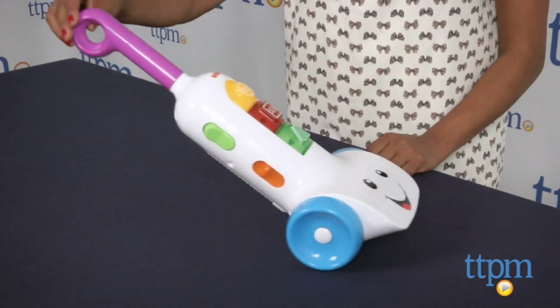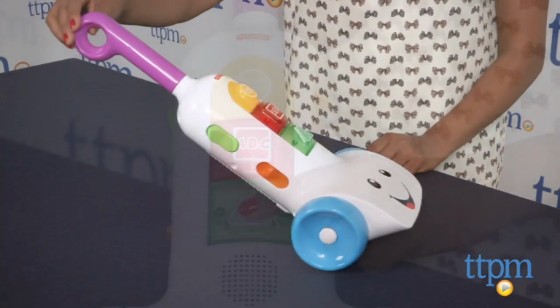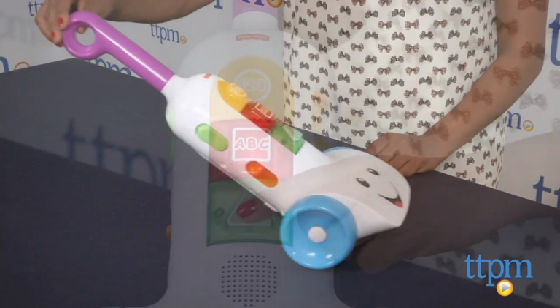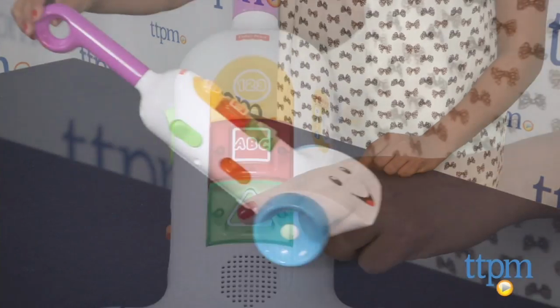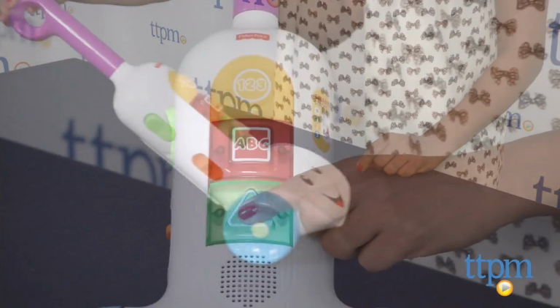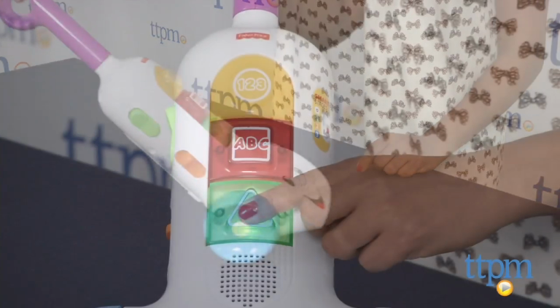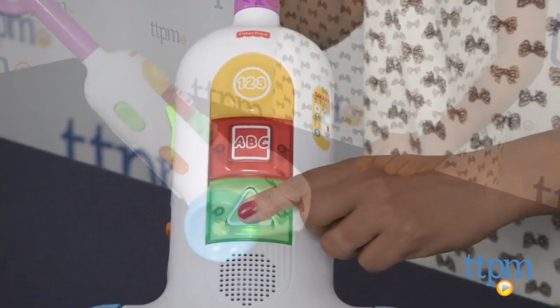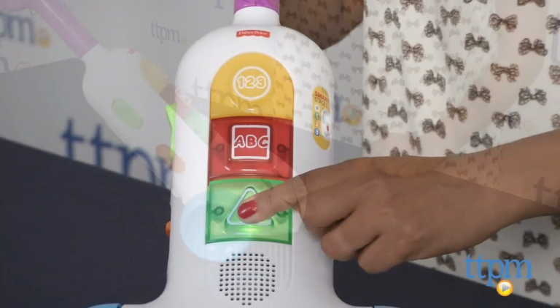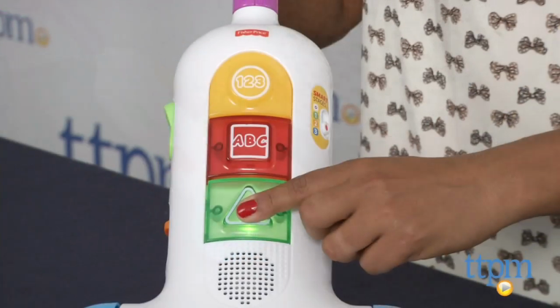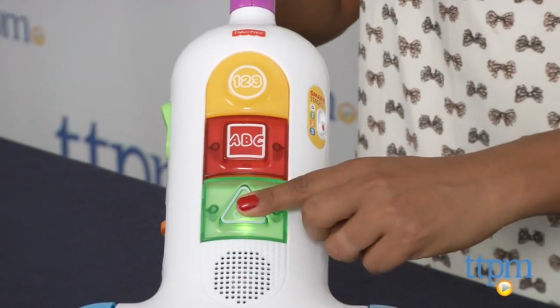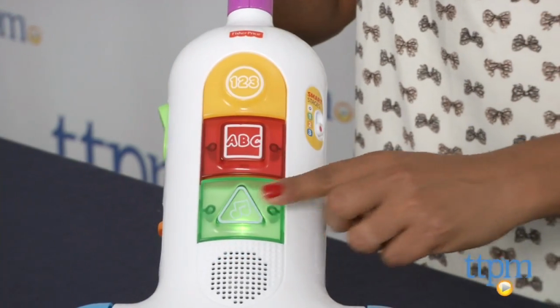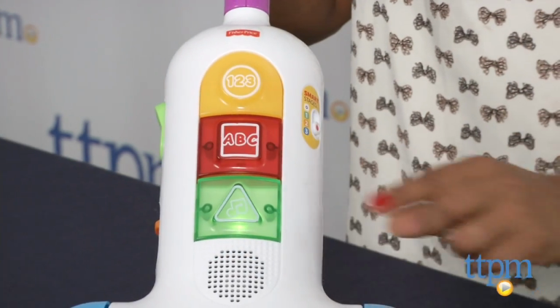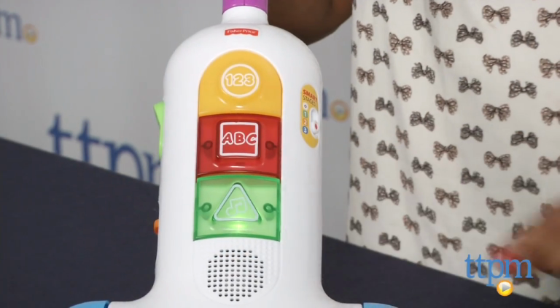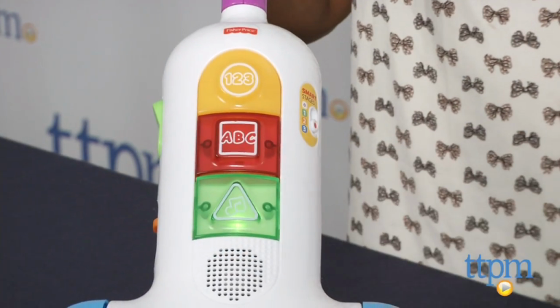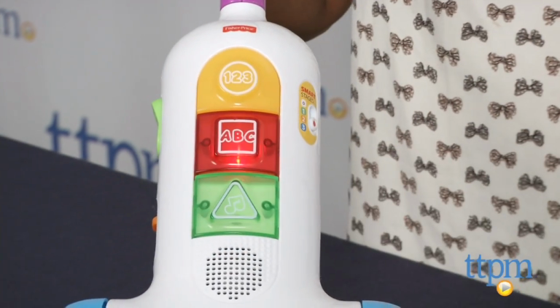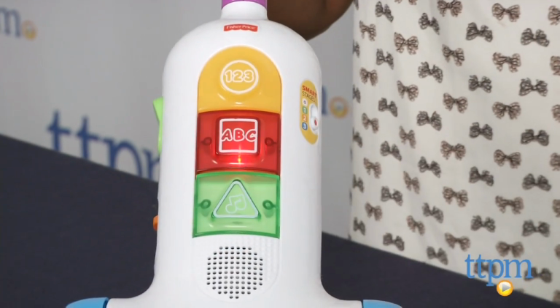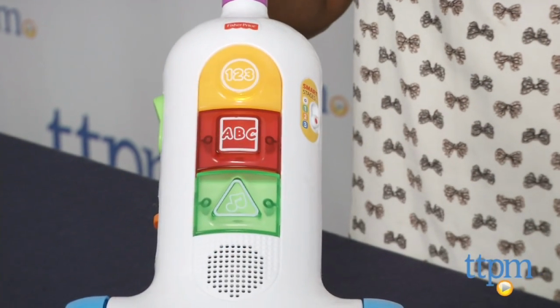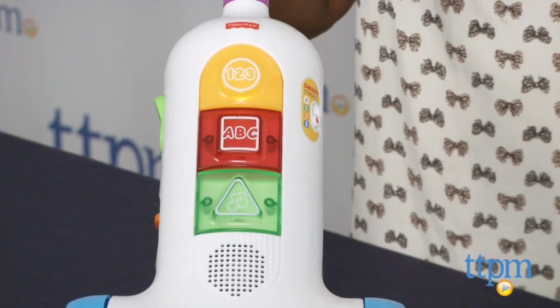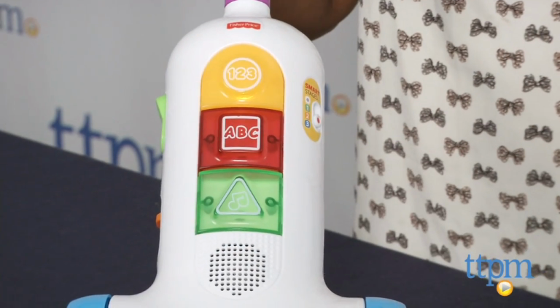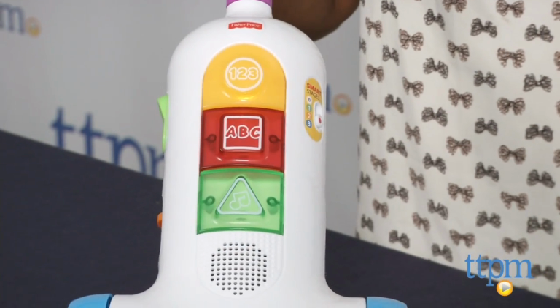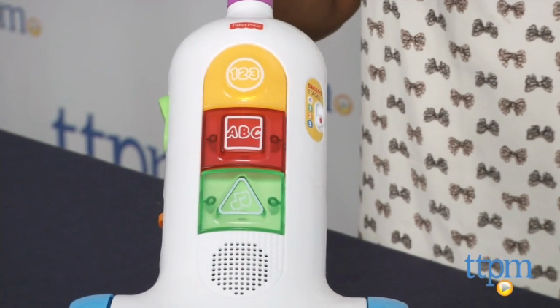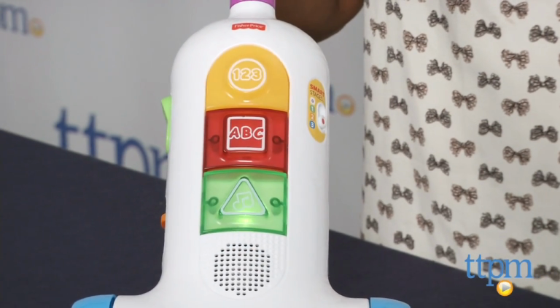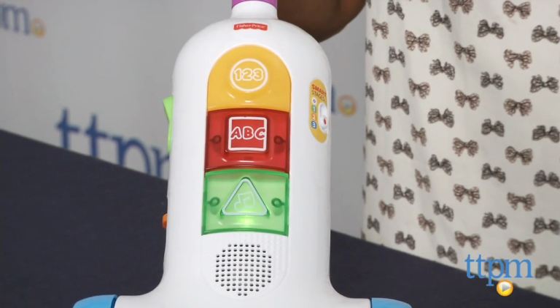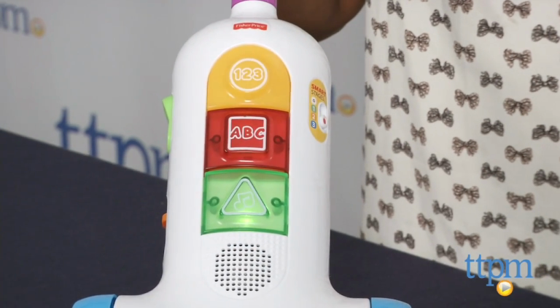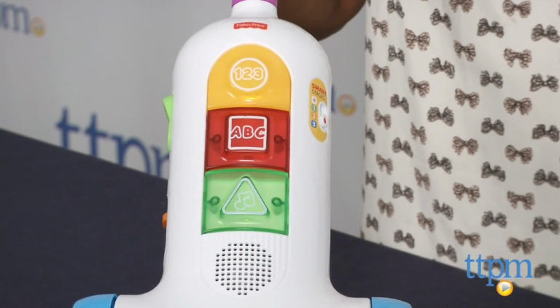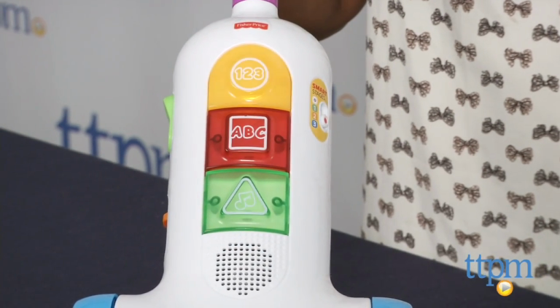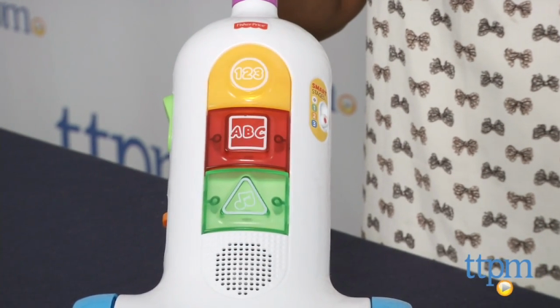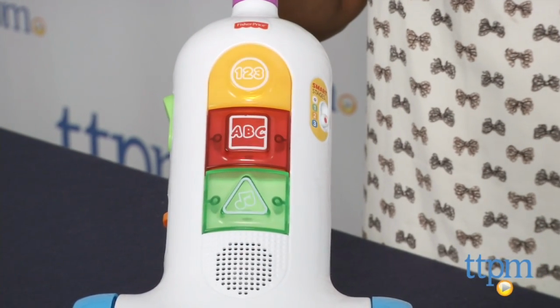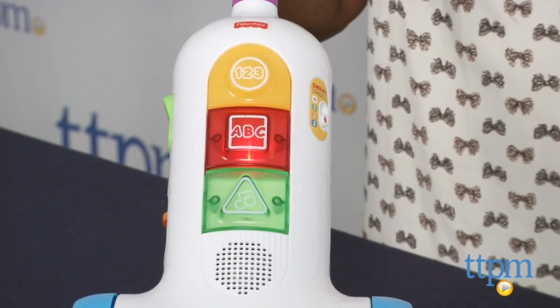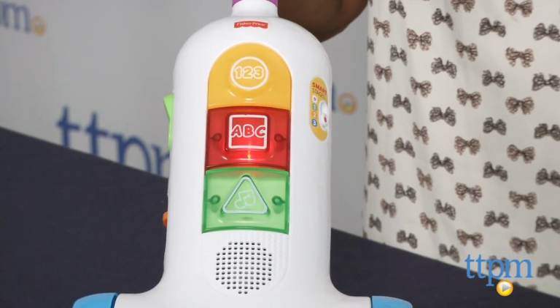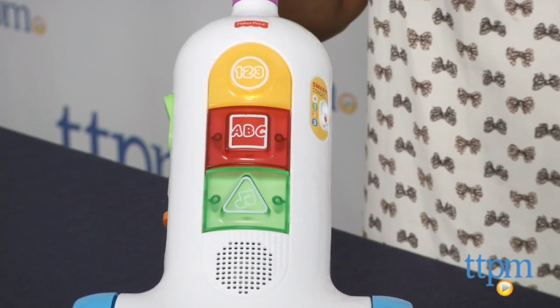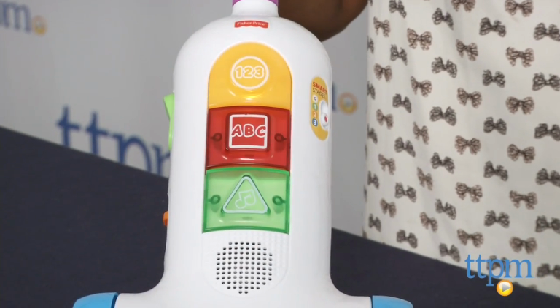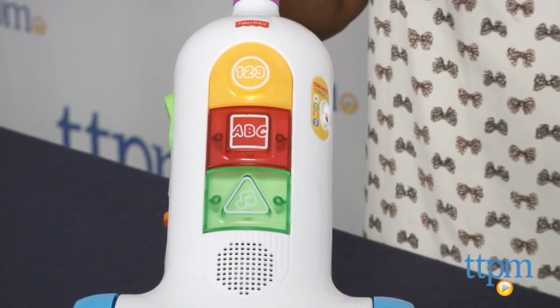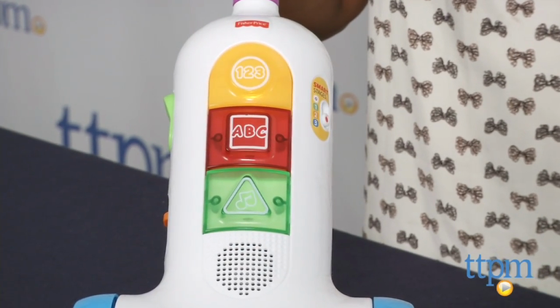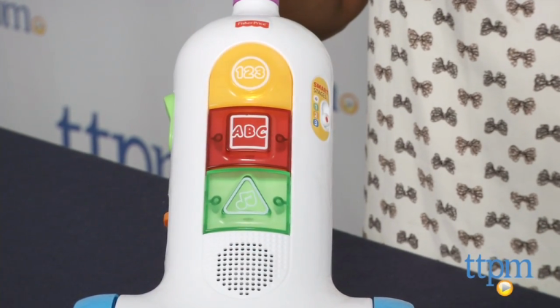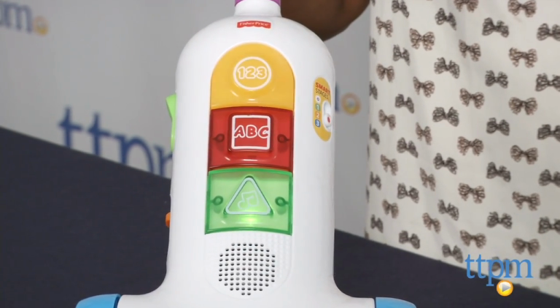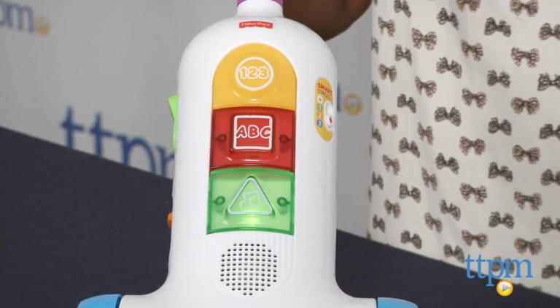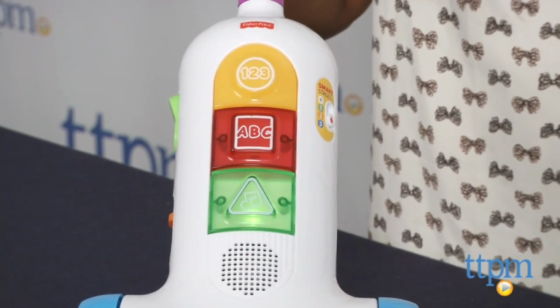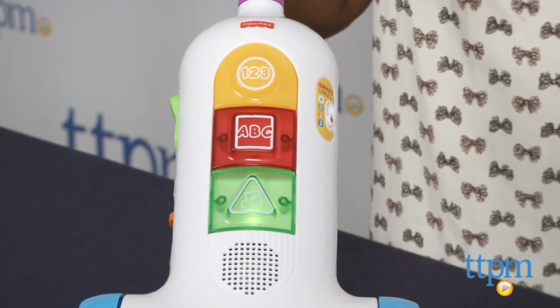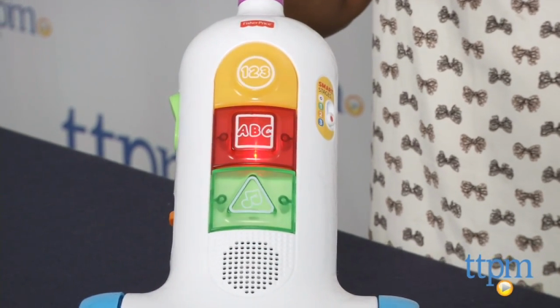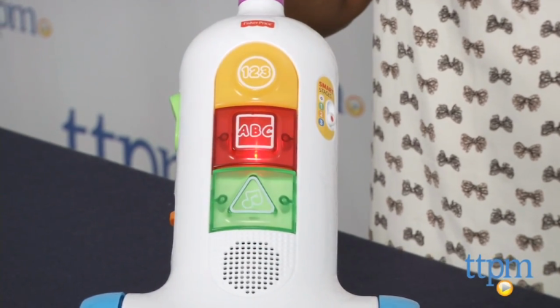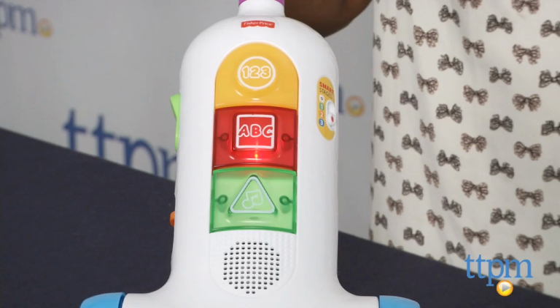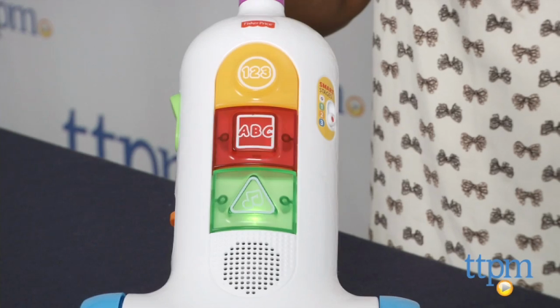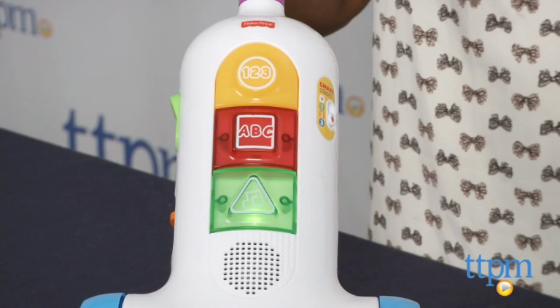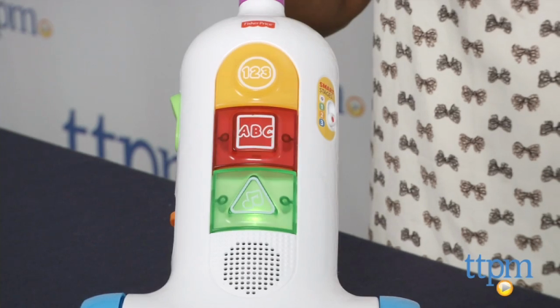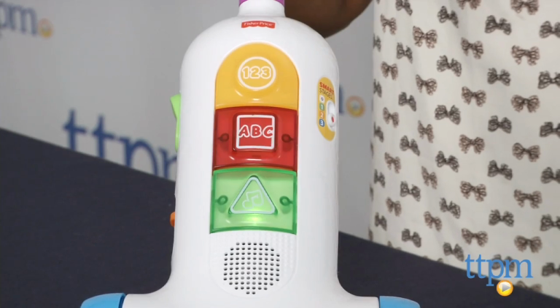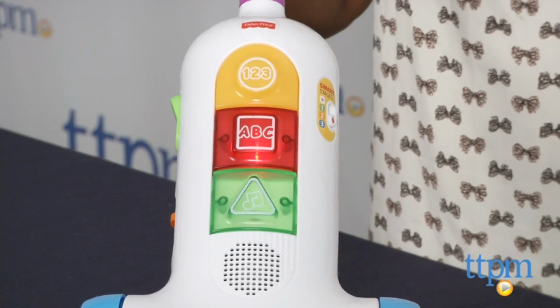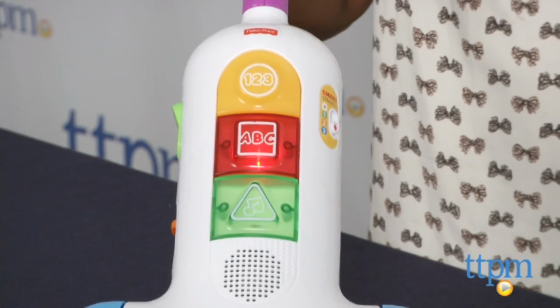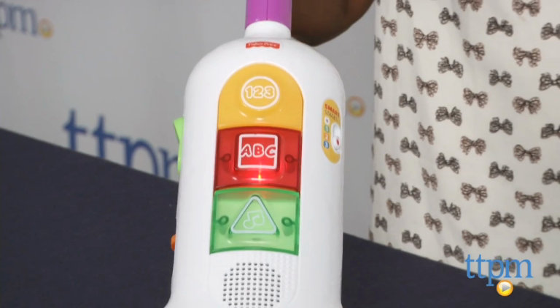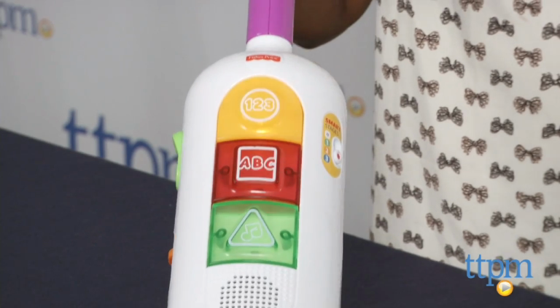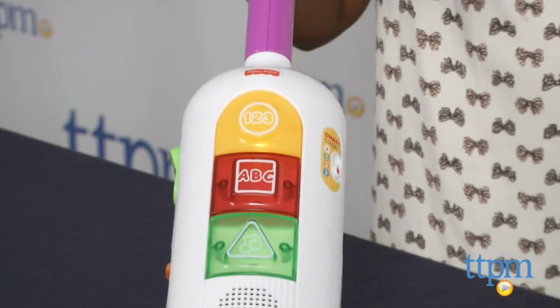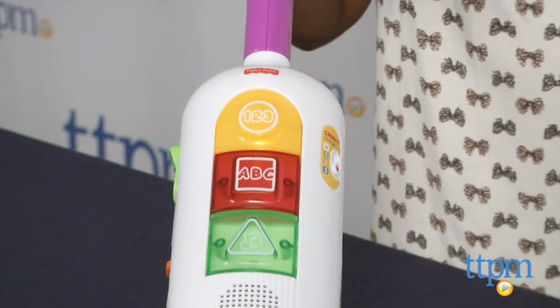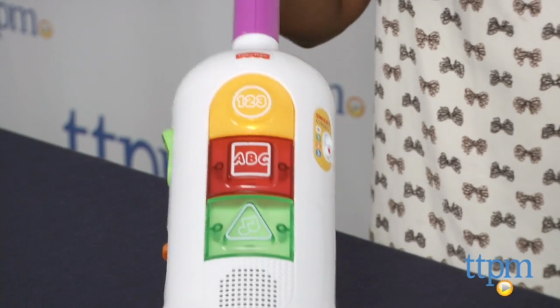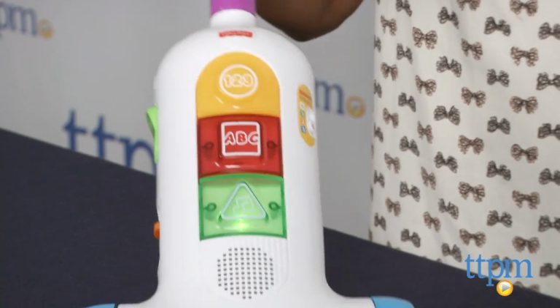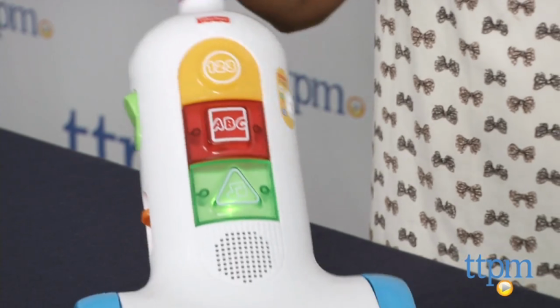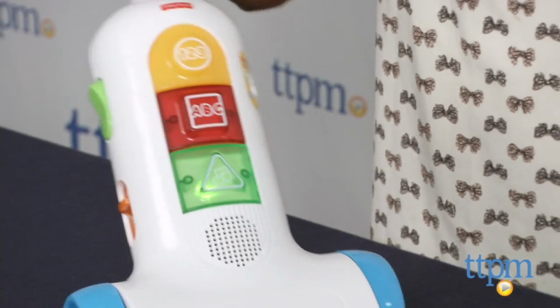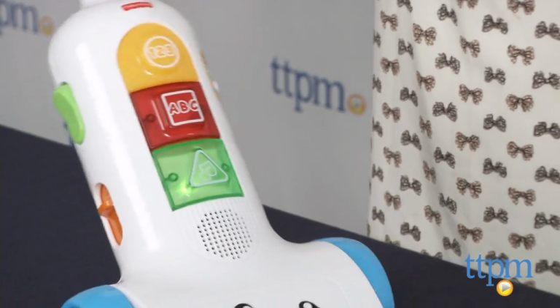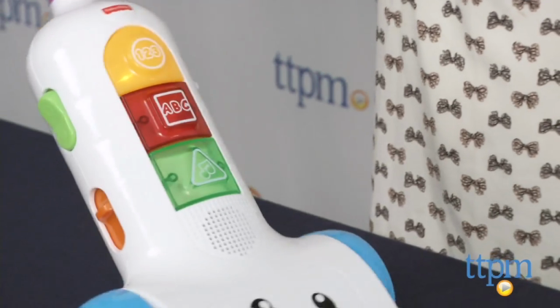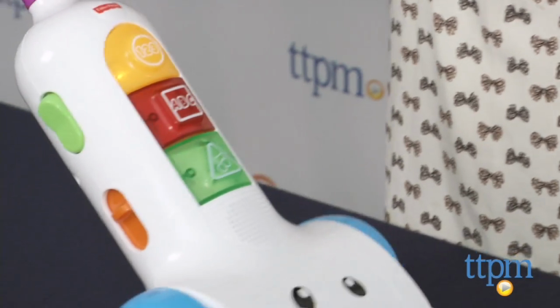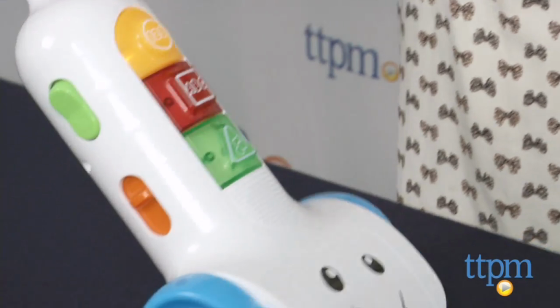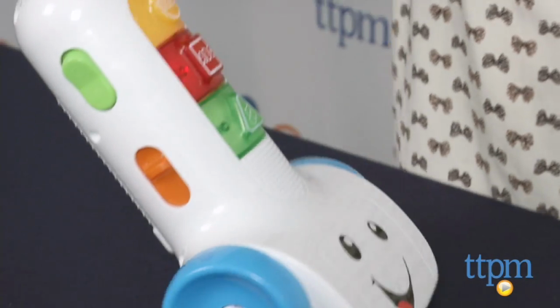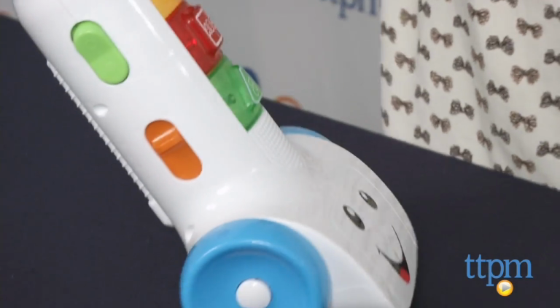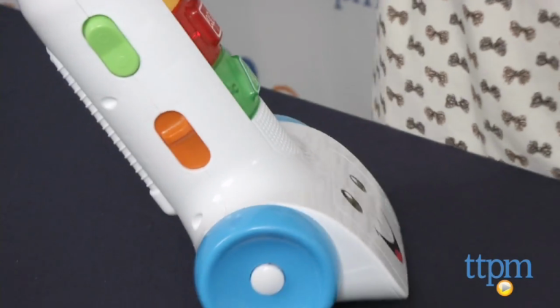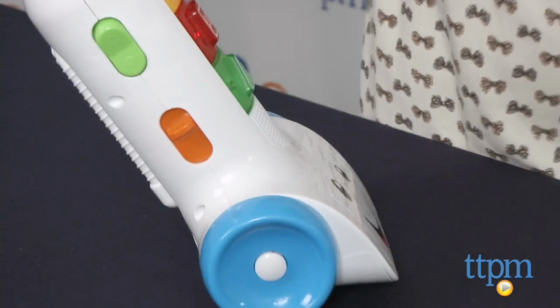This toy includes over 30 songs and phrases. It has light-up shape buttons and an on and off switch, which is a really fun way to role play.